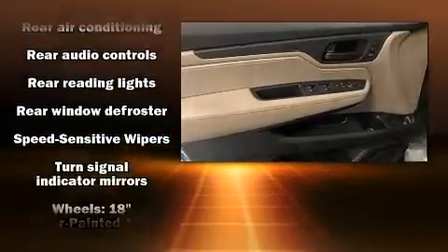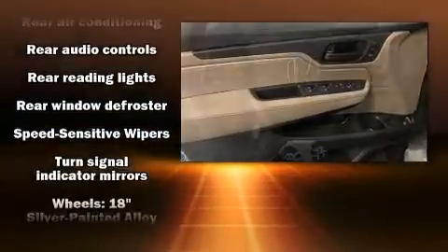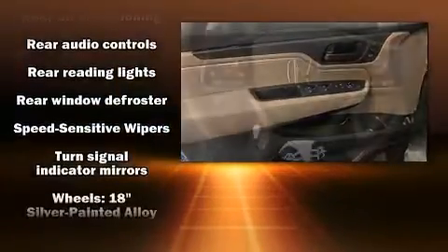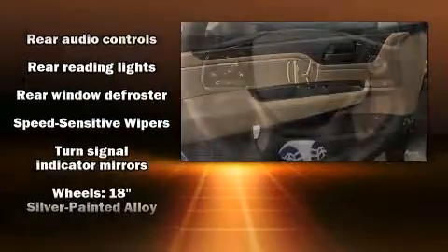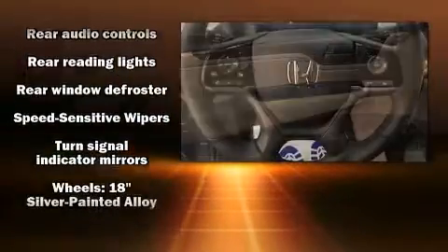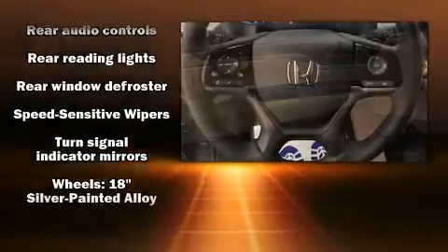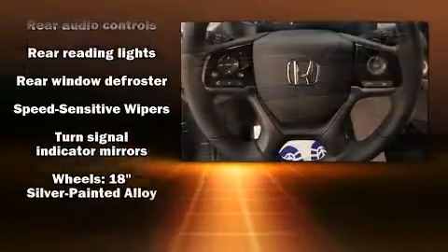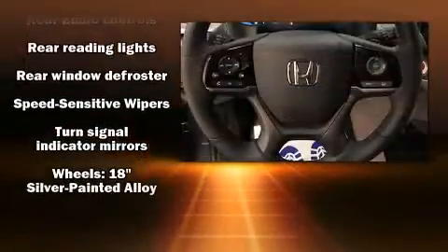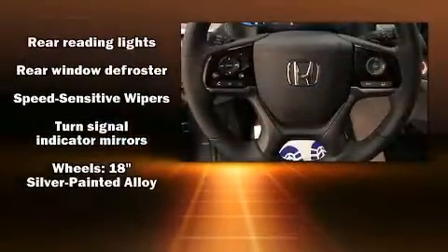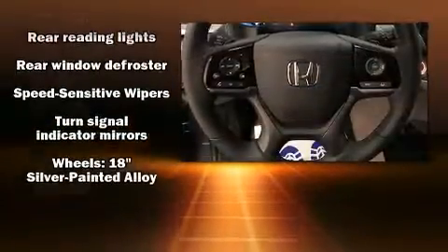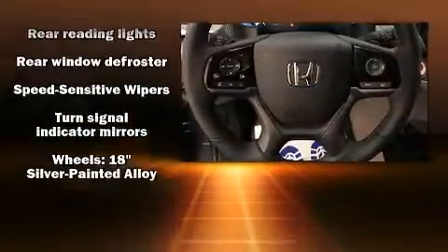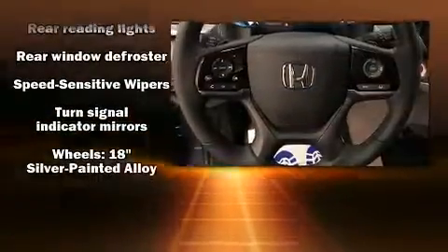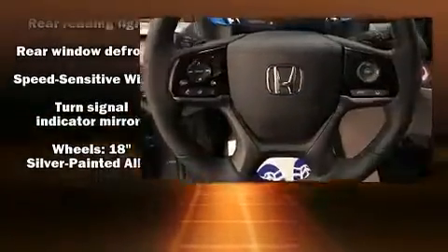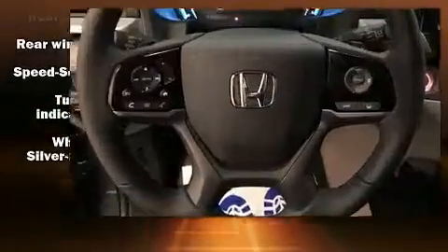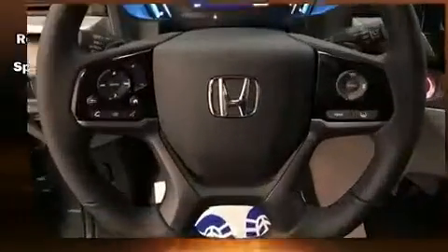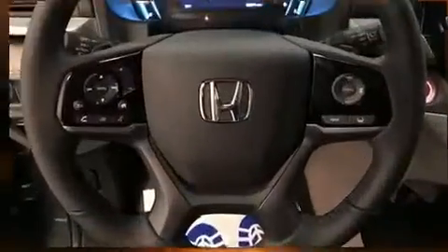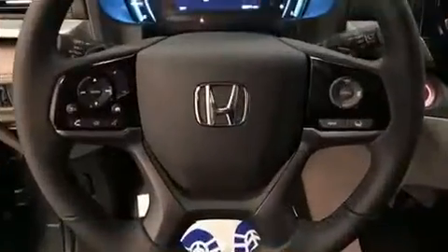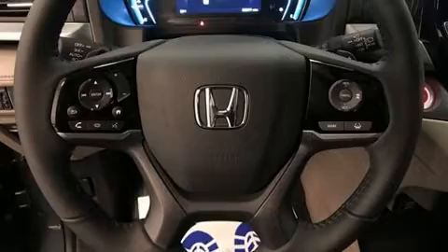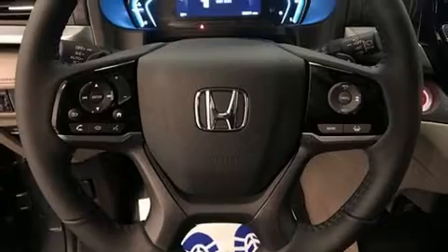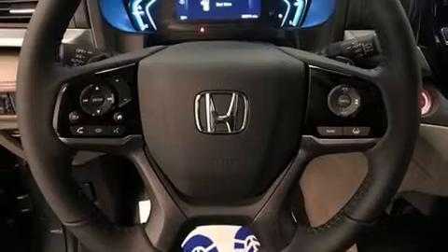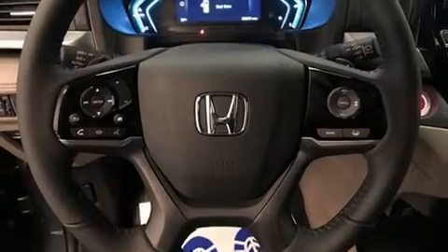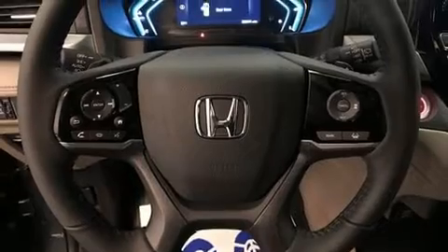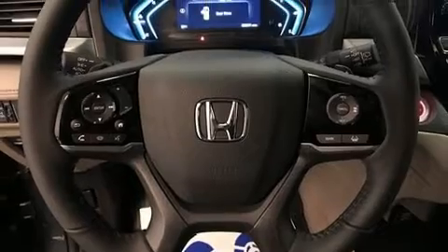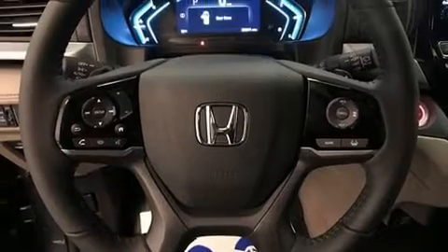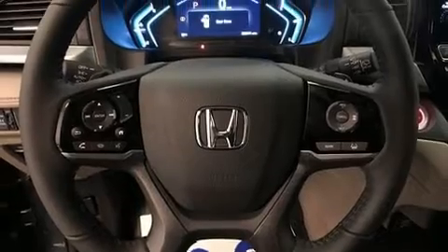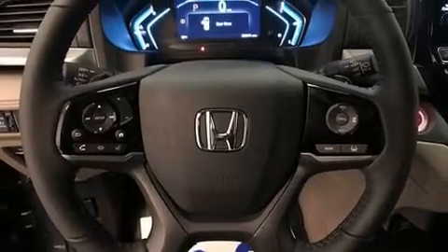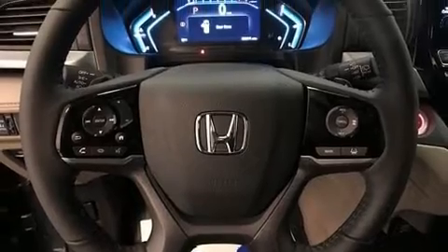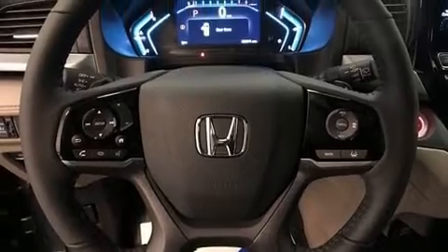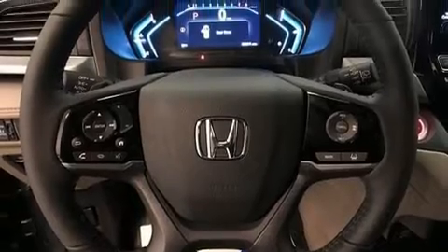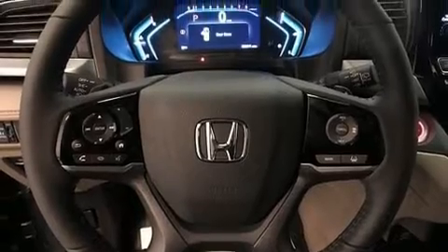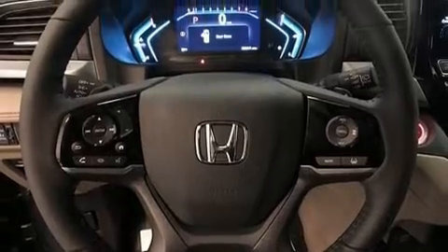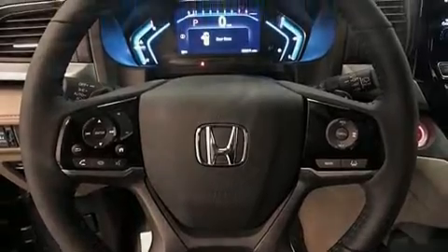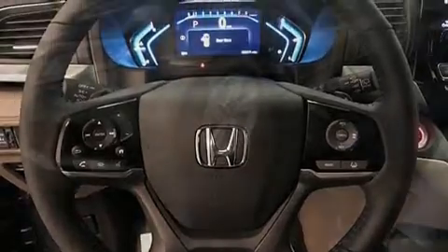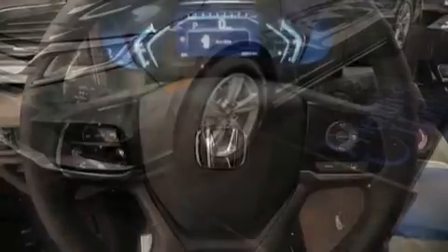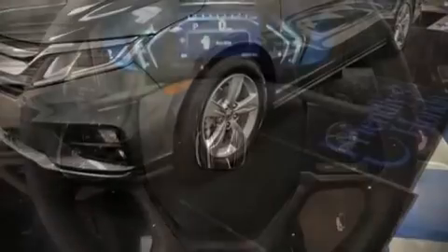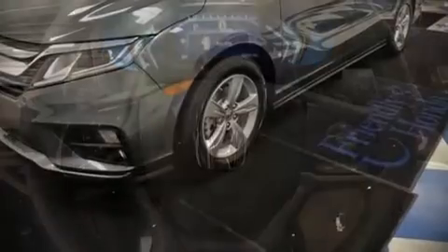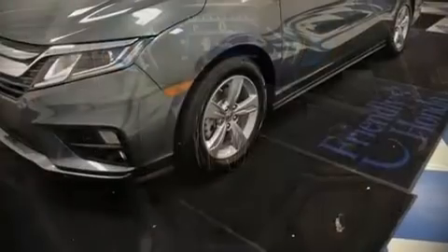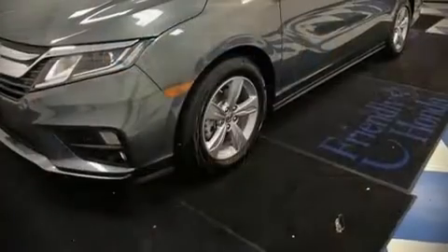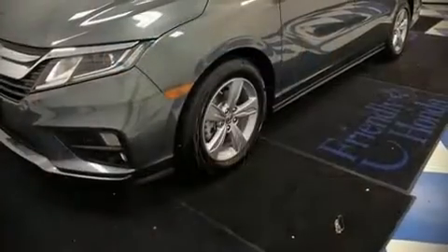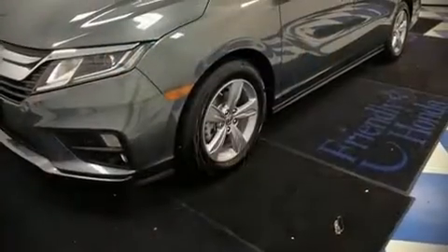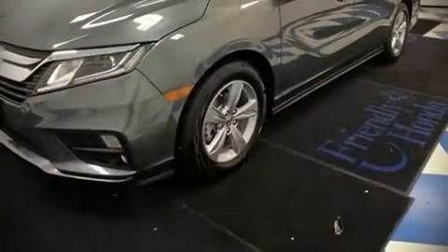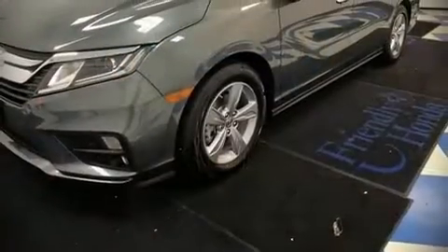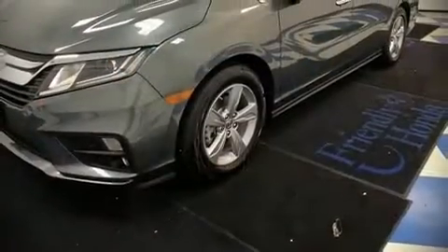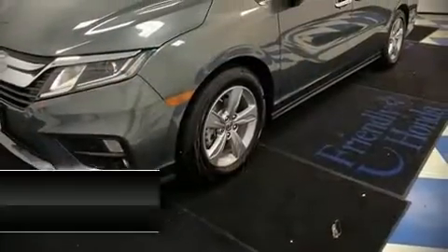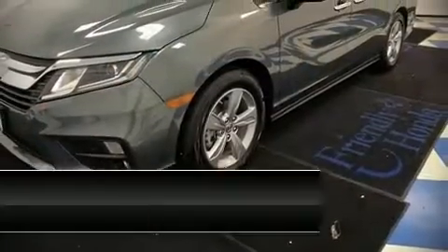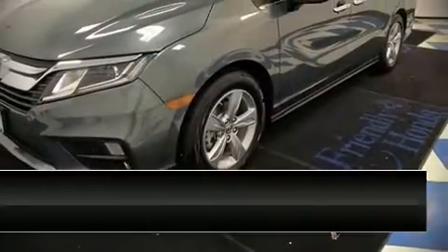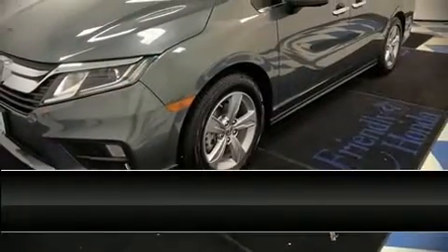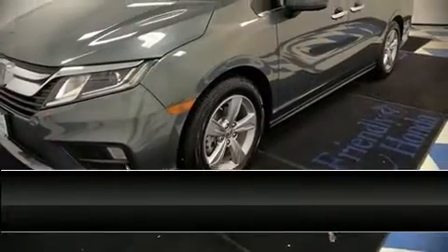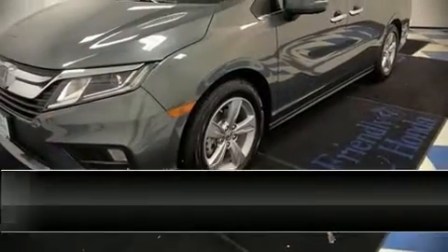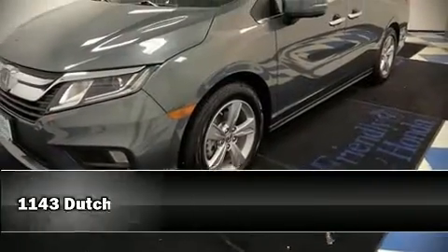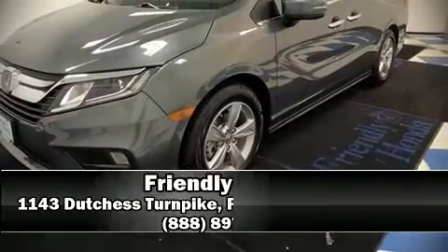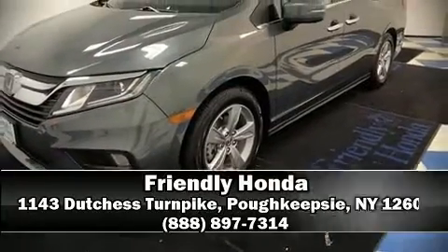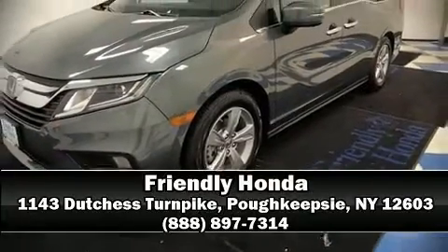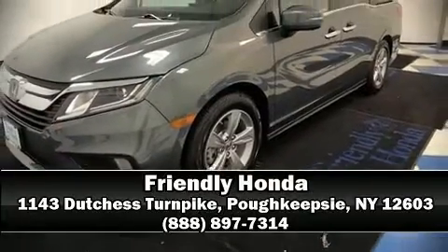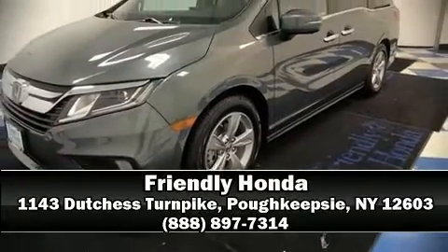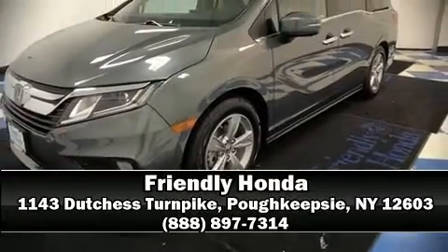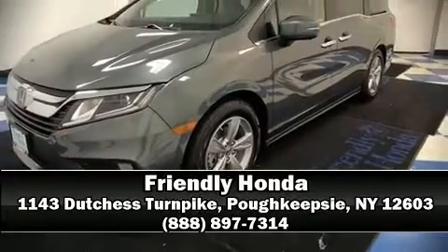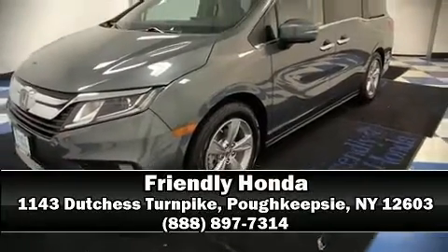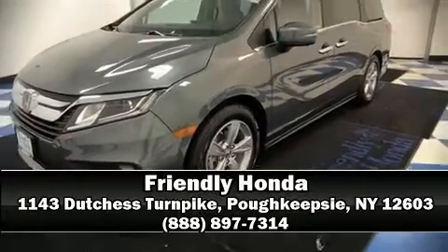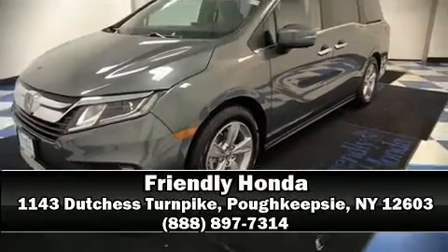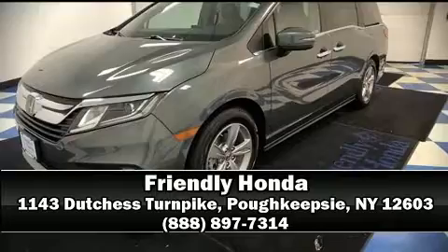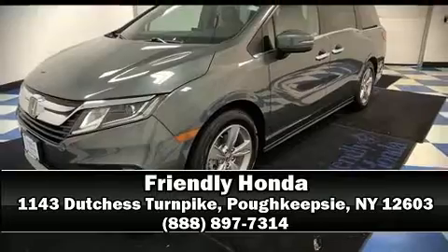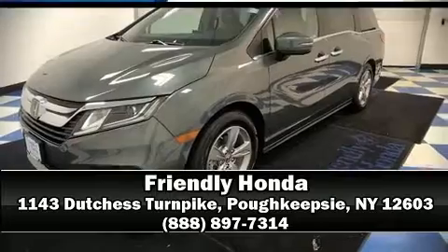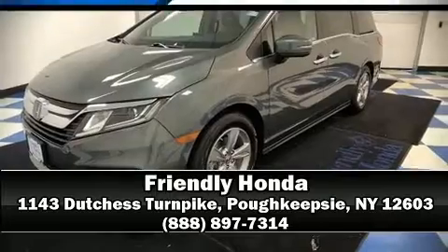ignition disabling, and four-wheel disc brakes with ABS. Please don't hesitate to give us a call.